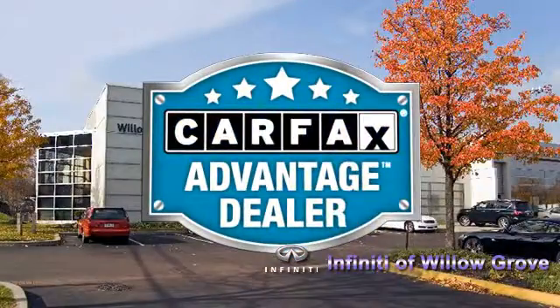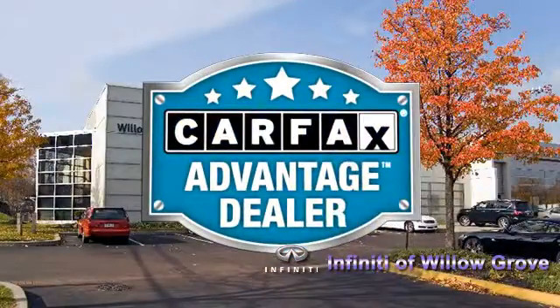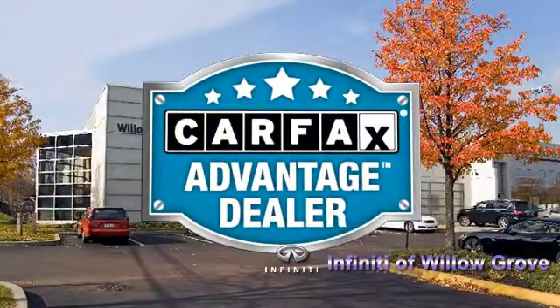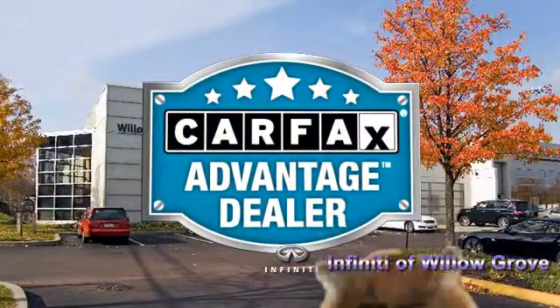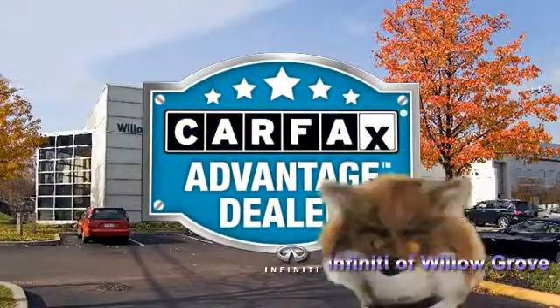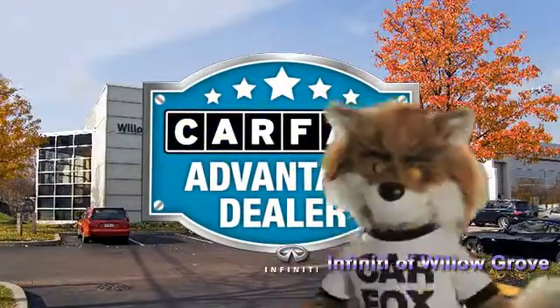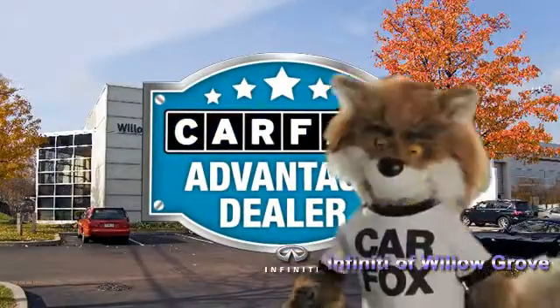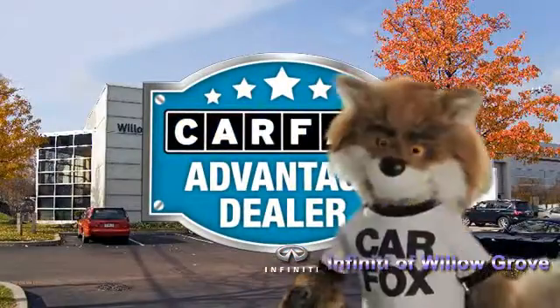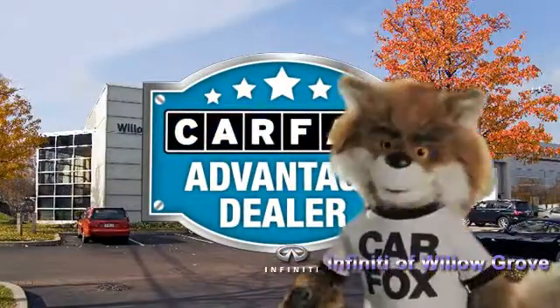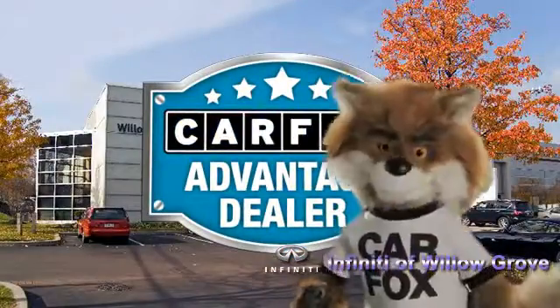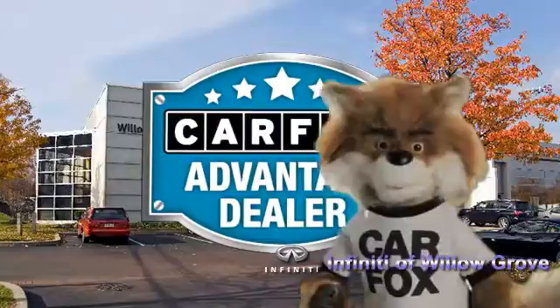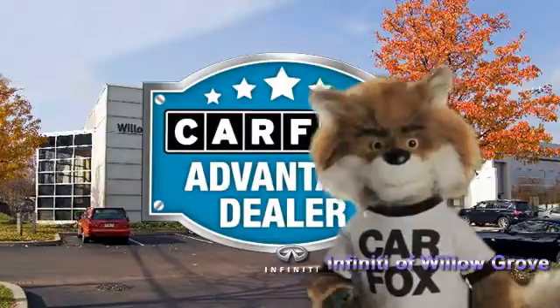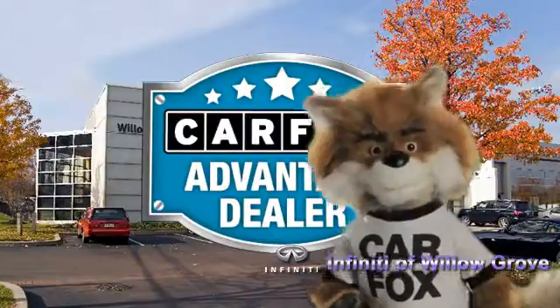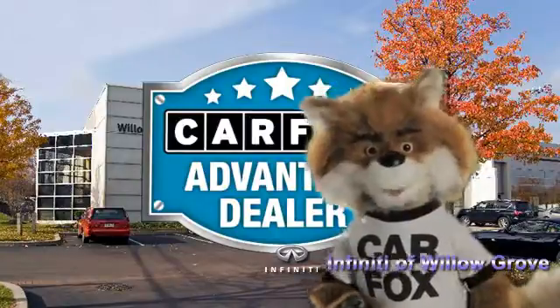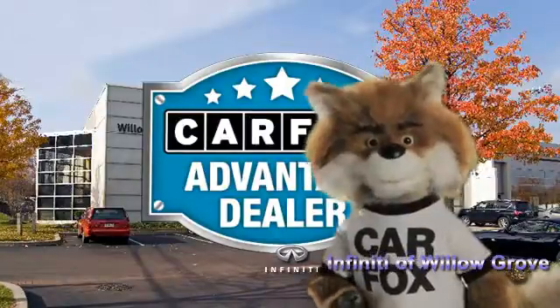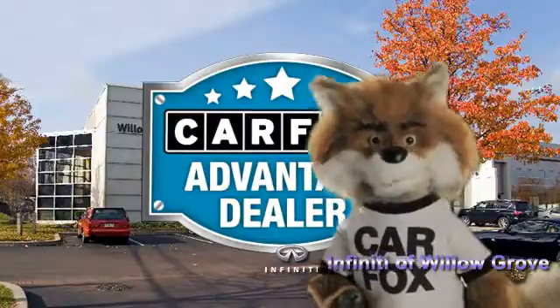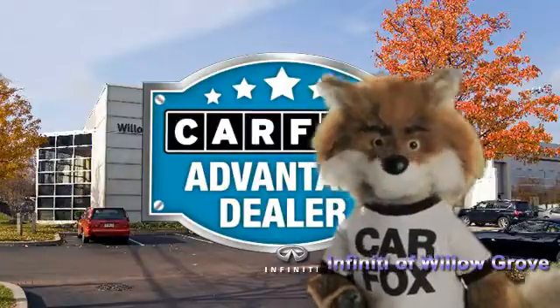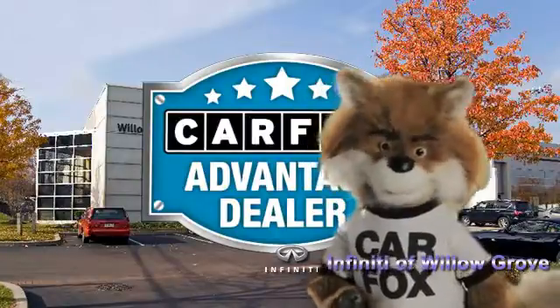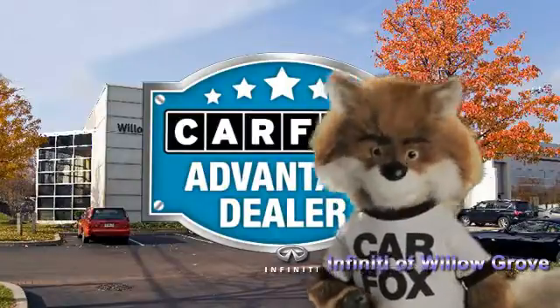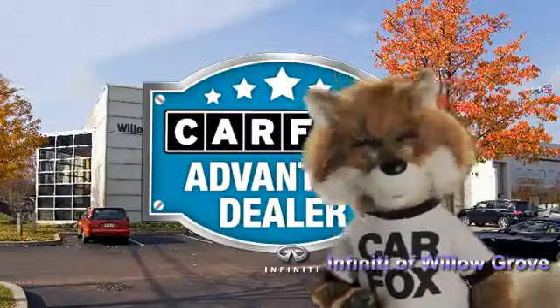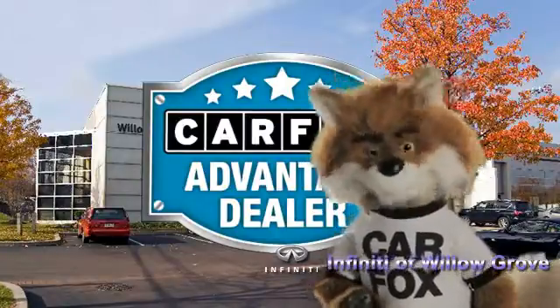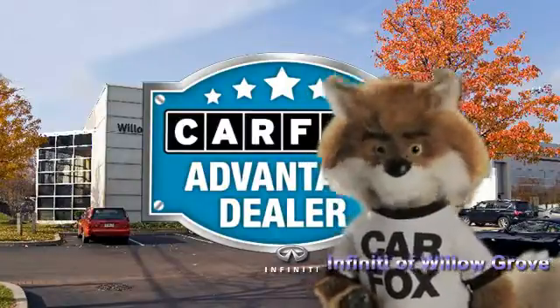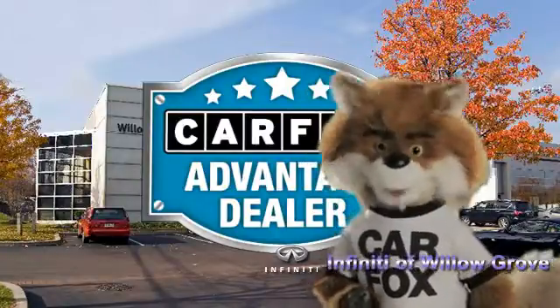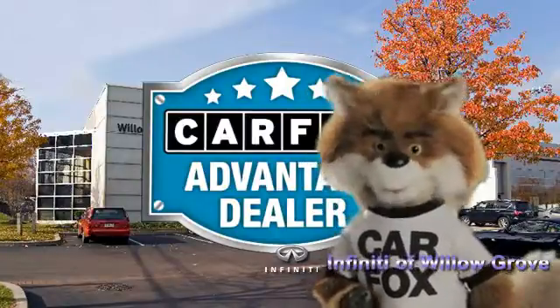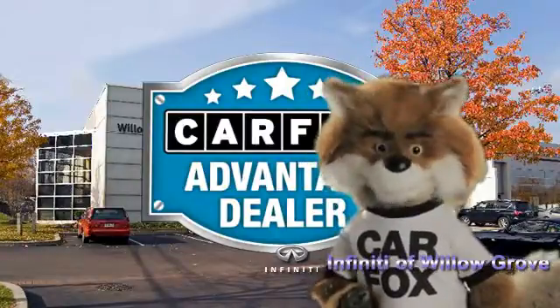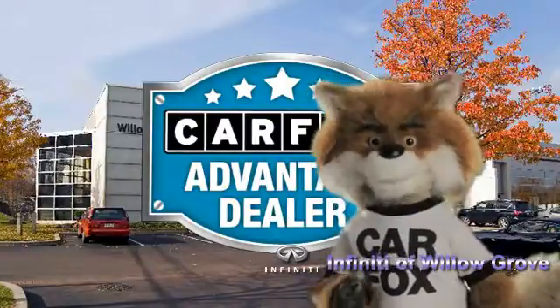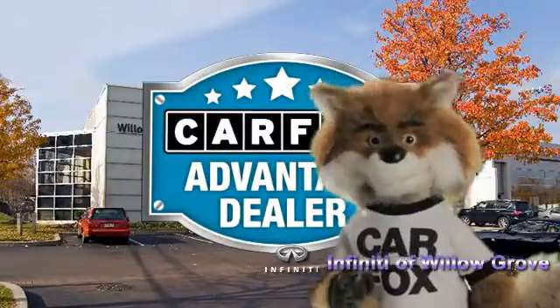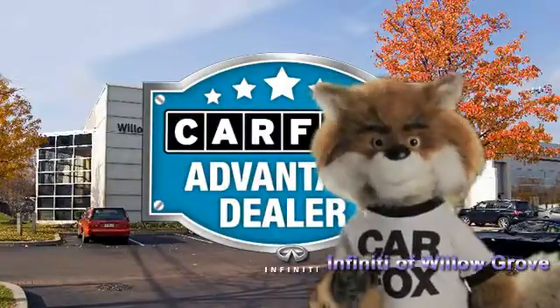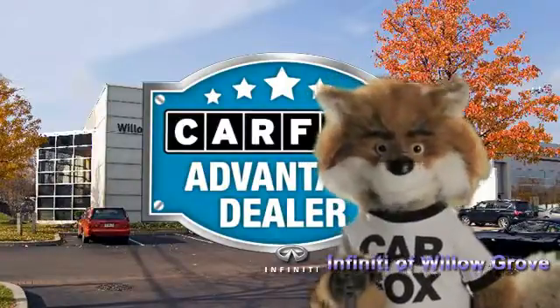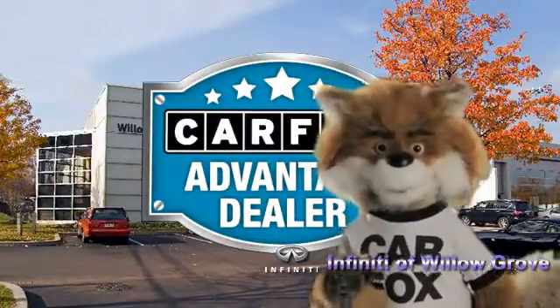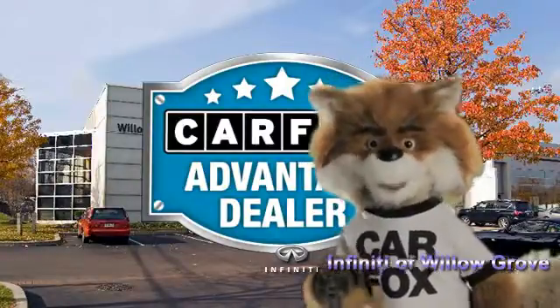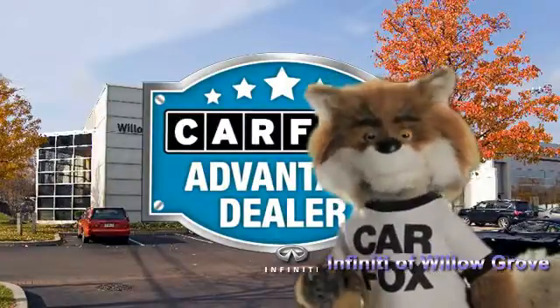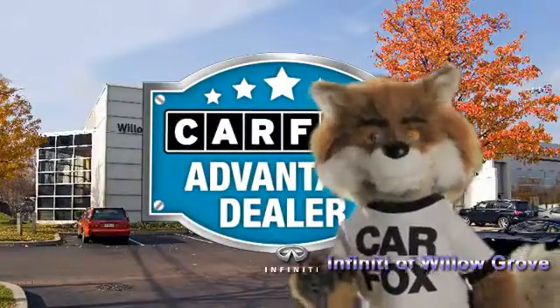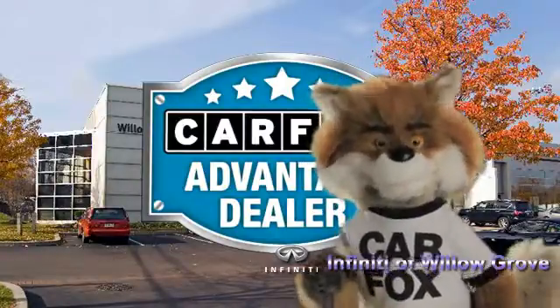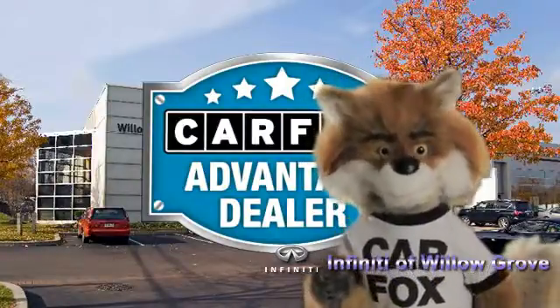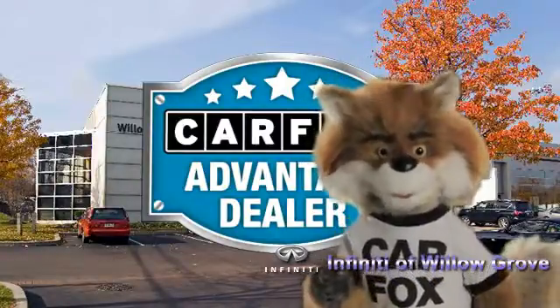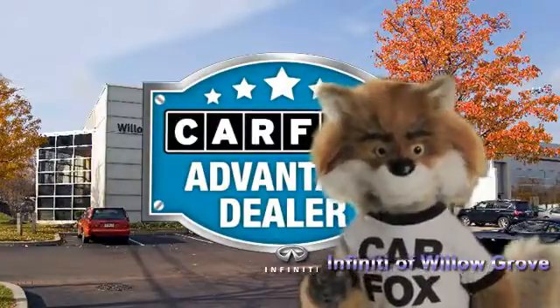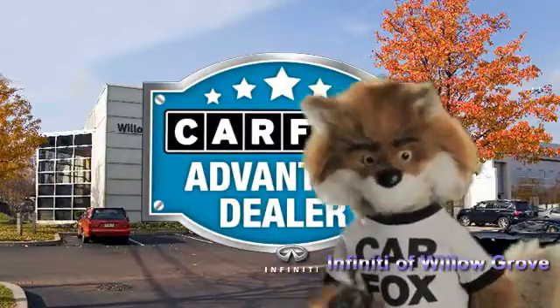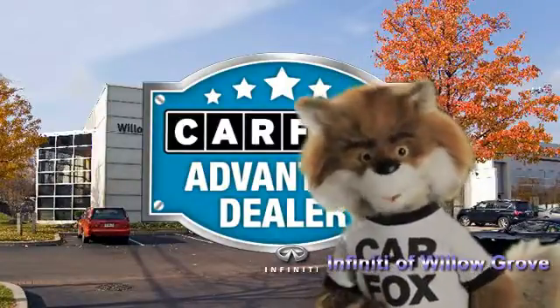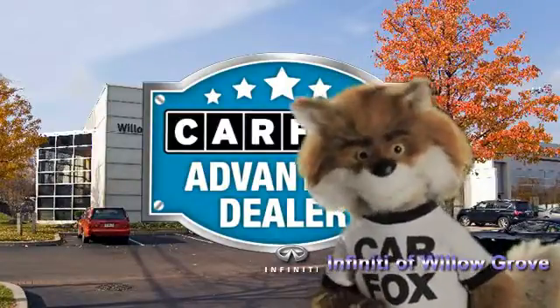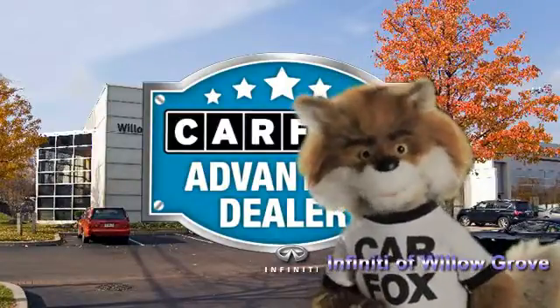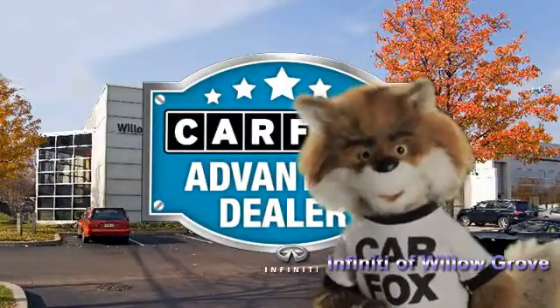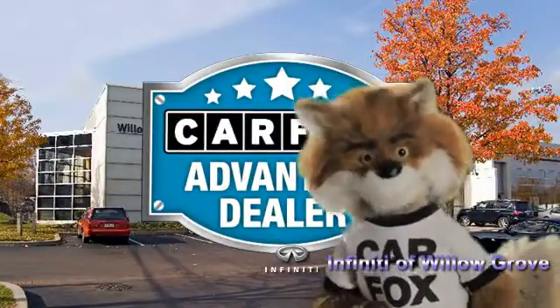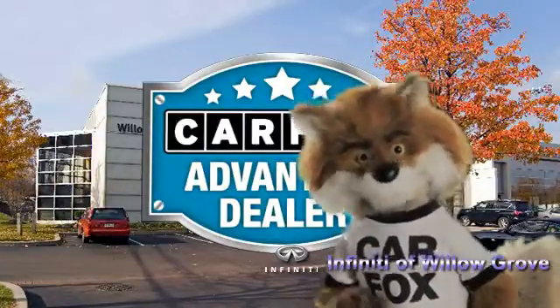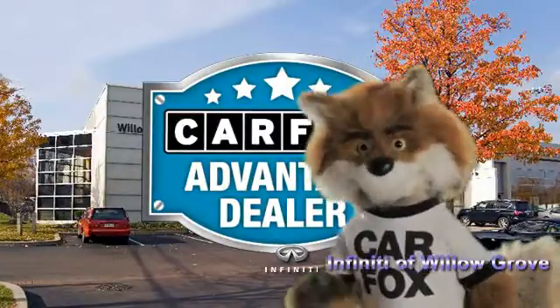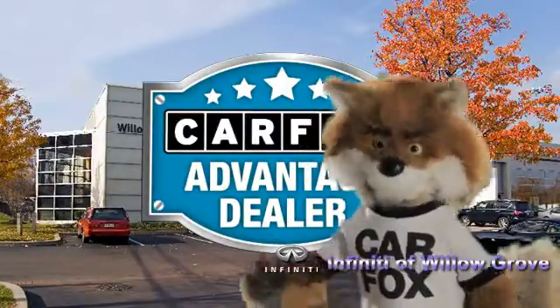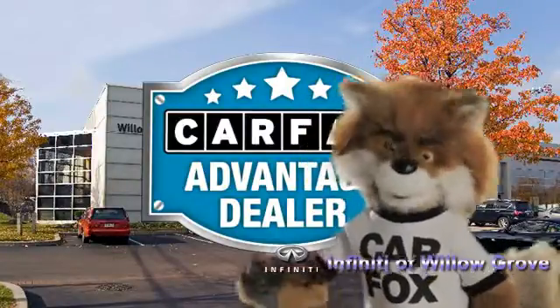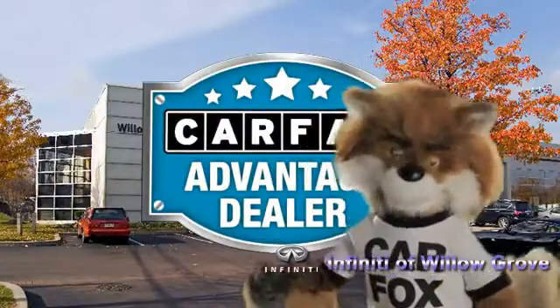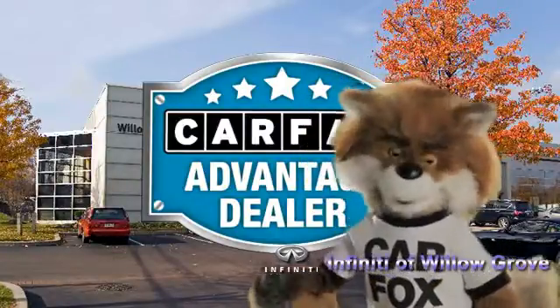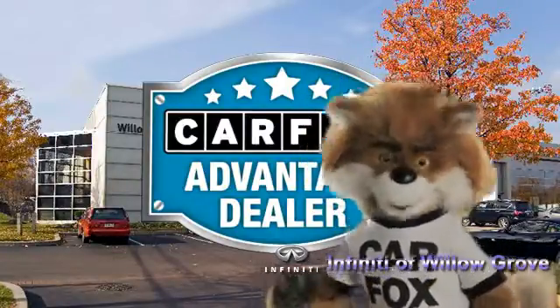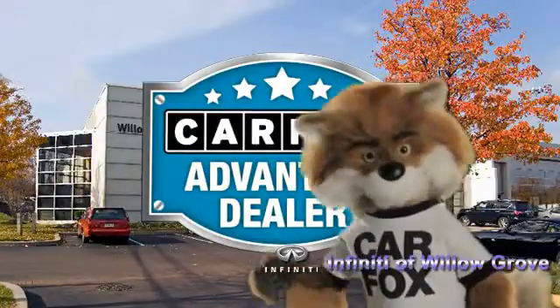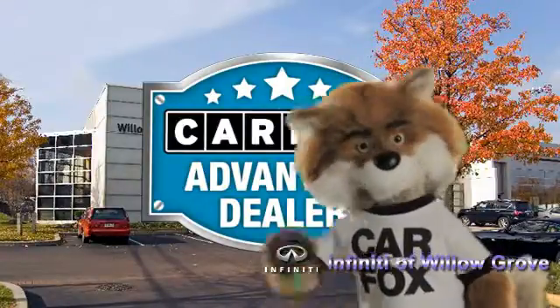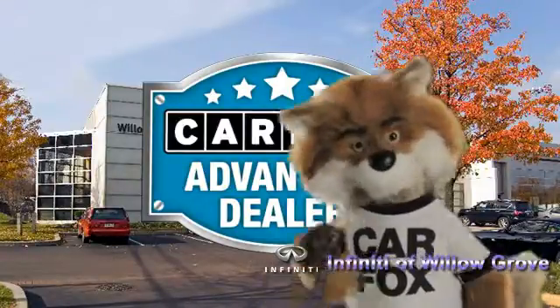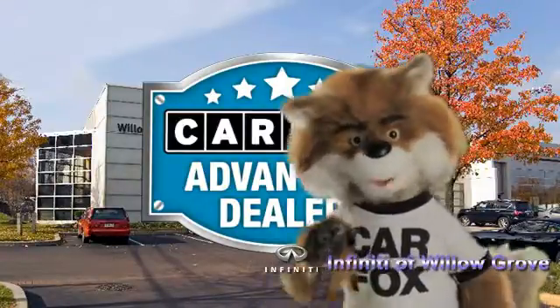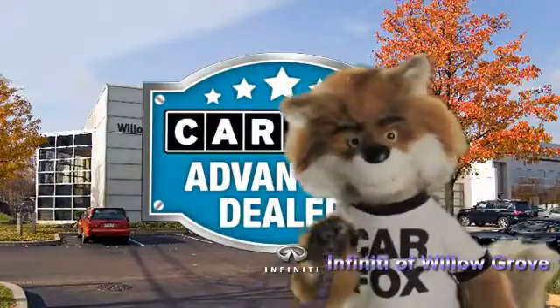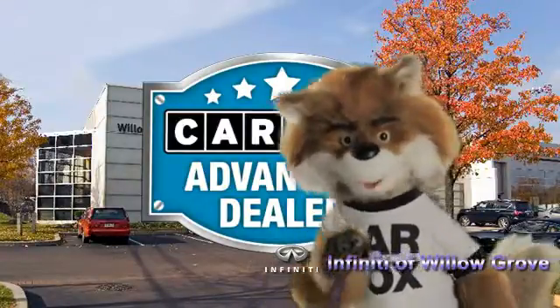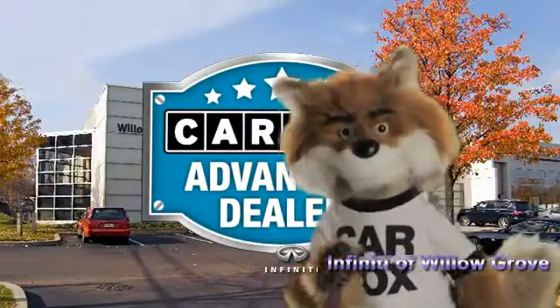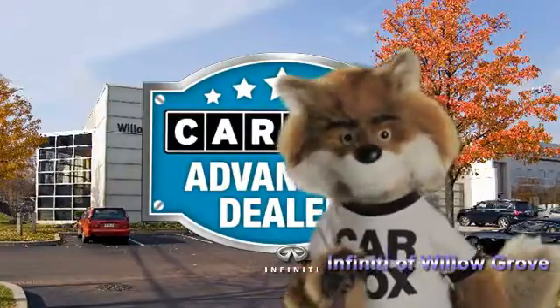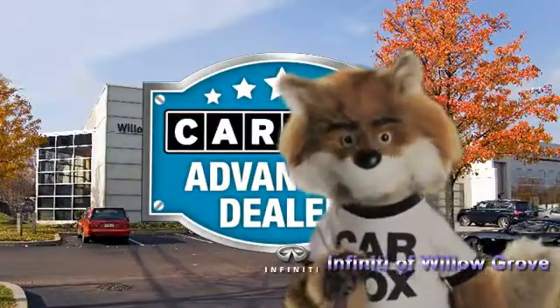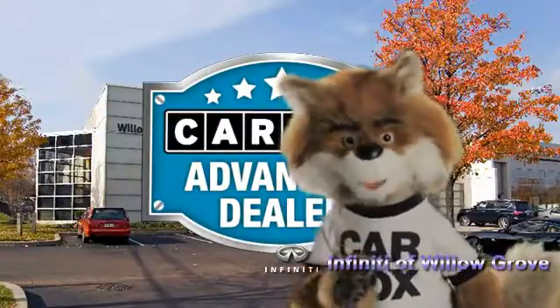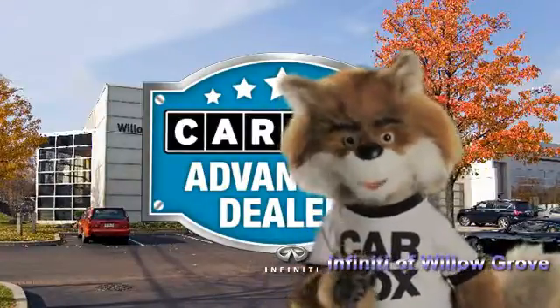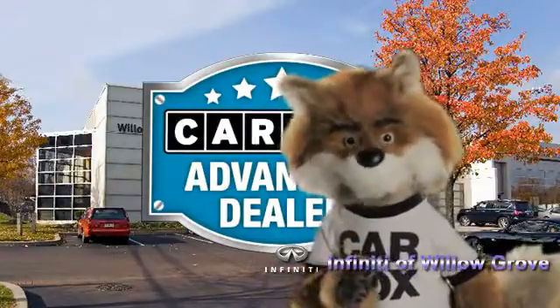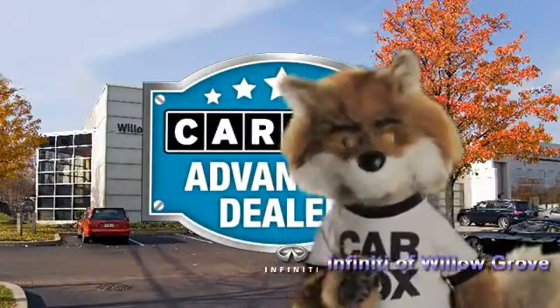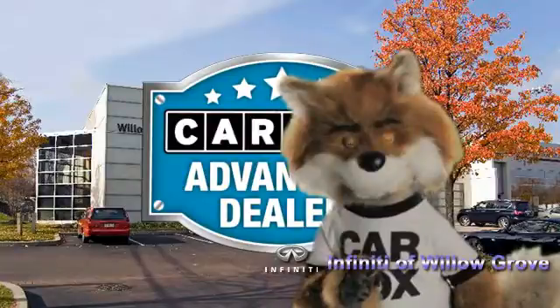Just say show me the Carfax at Infinity of Willow Grove, a Carfax Advantage dealer.